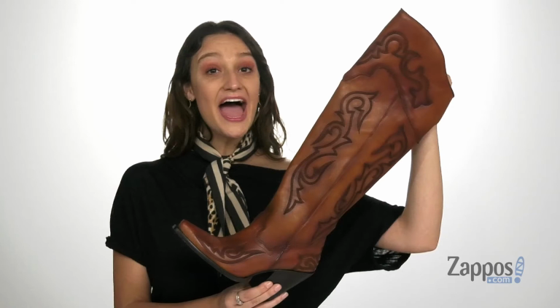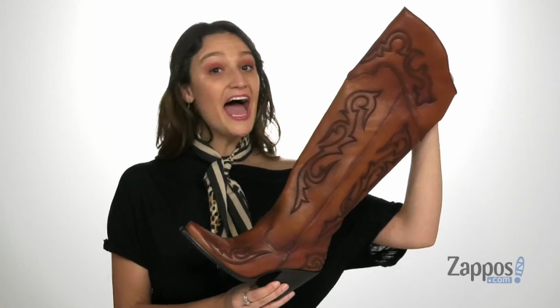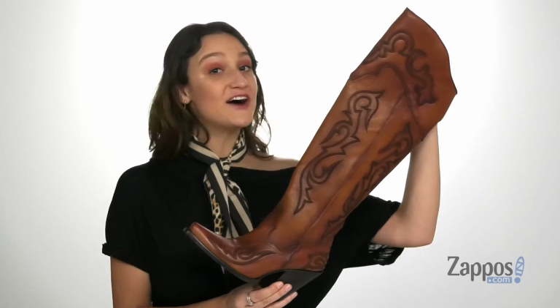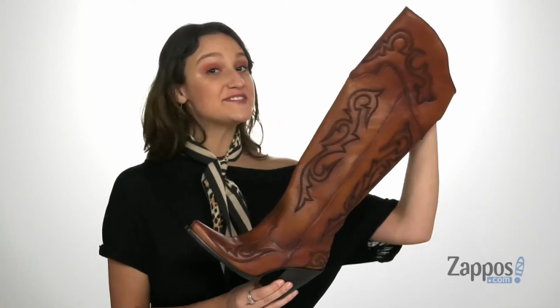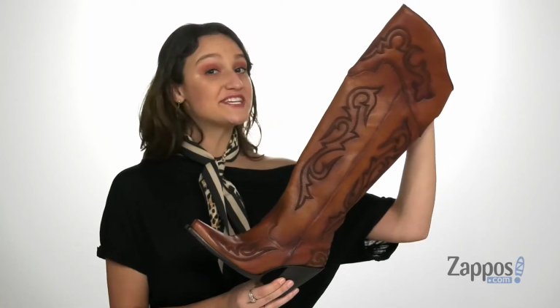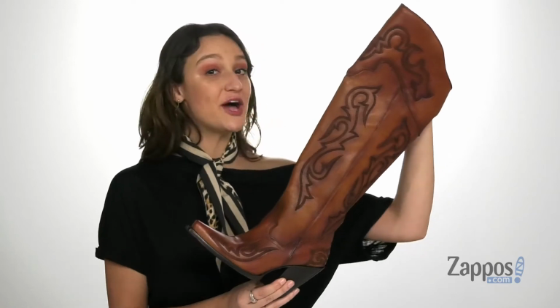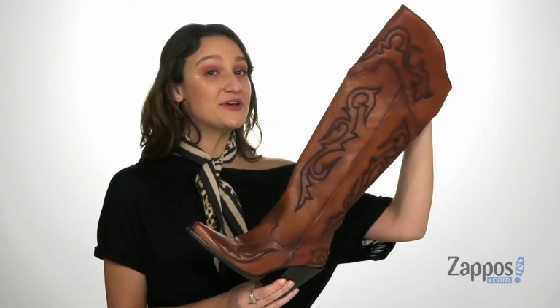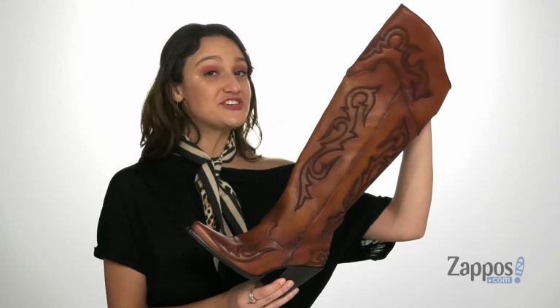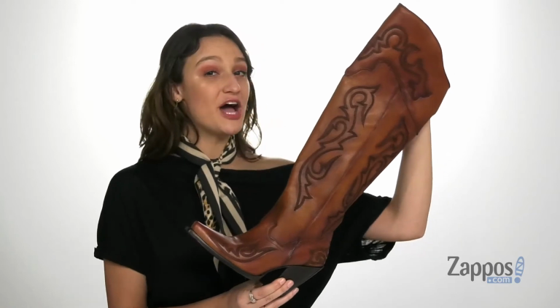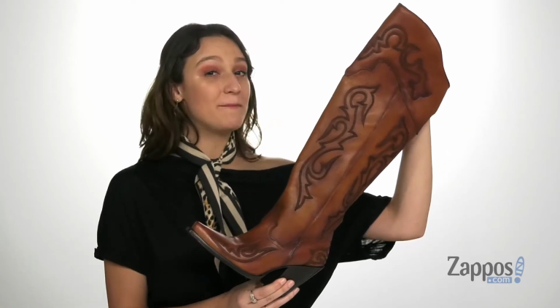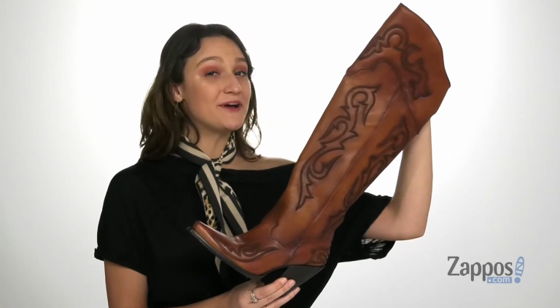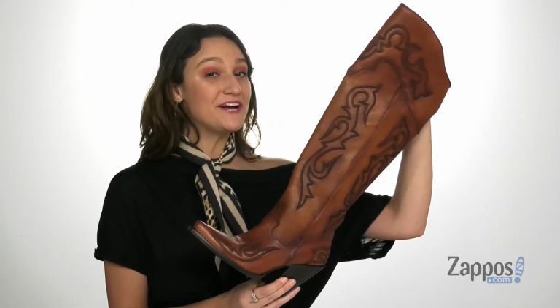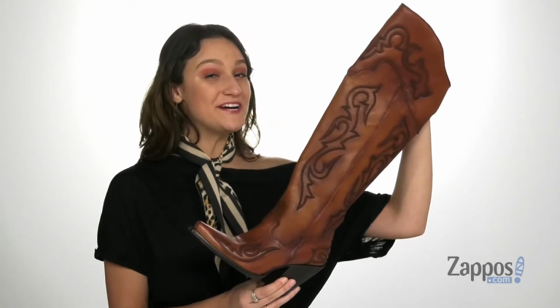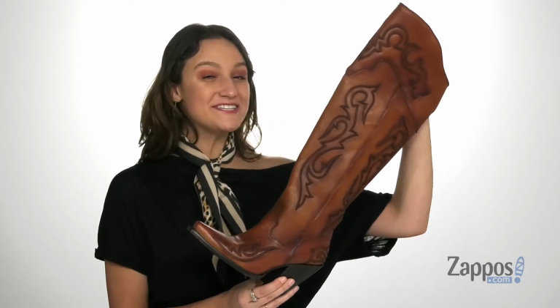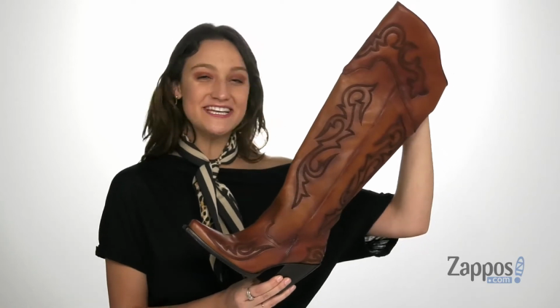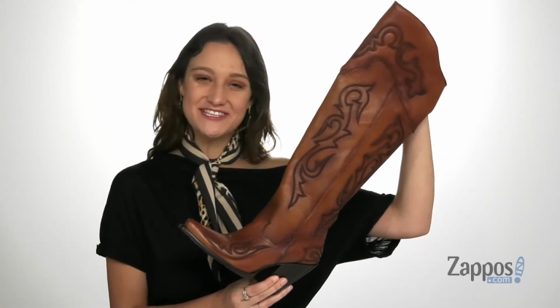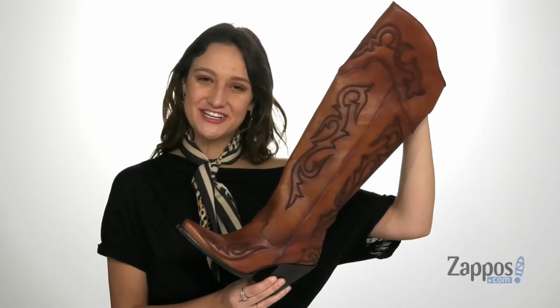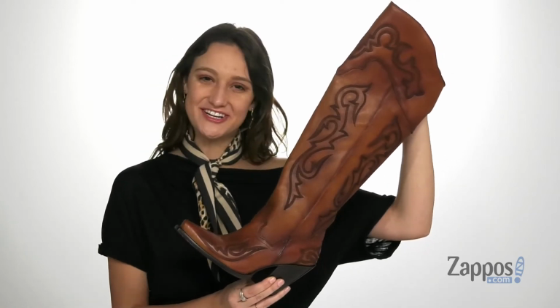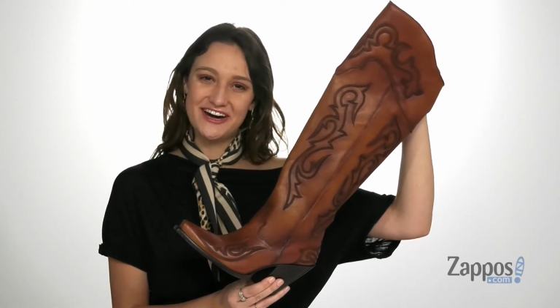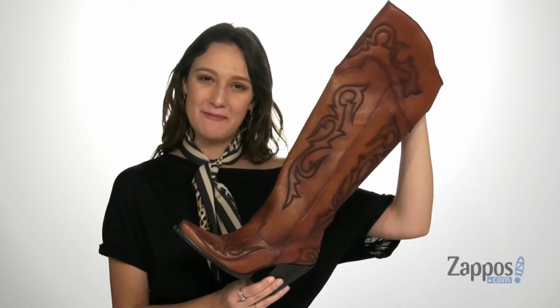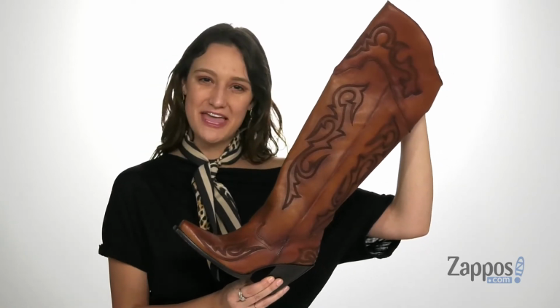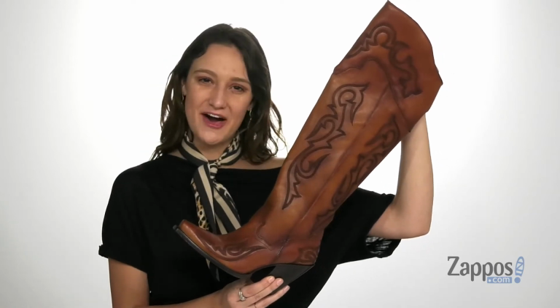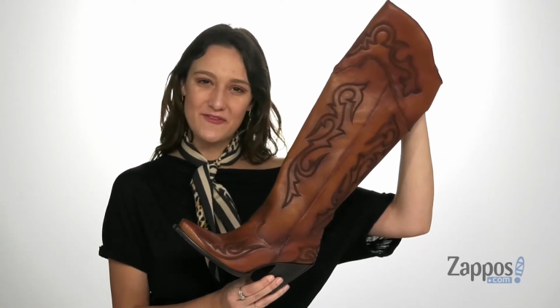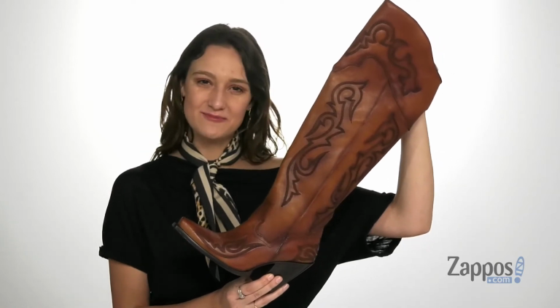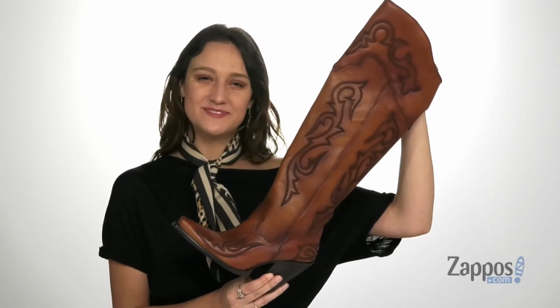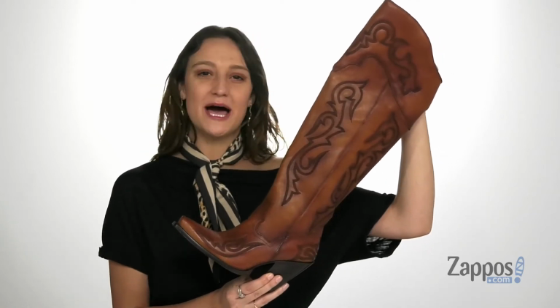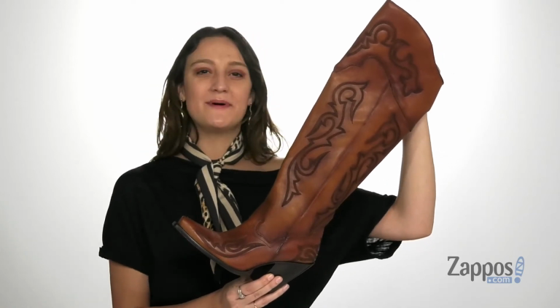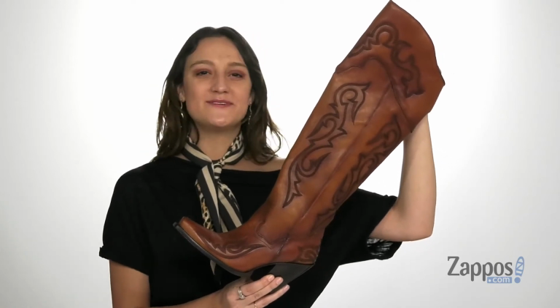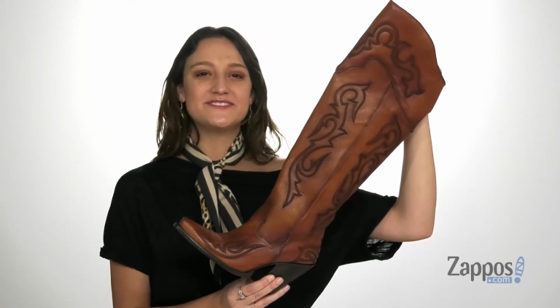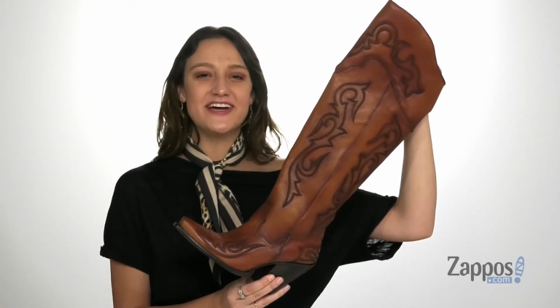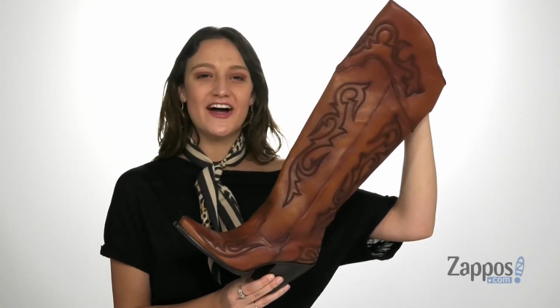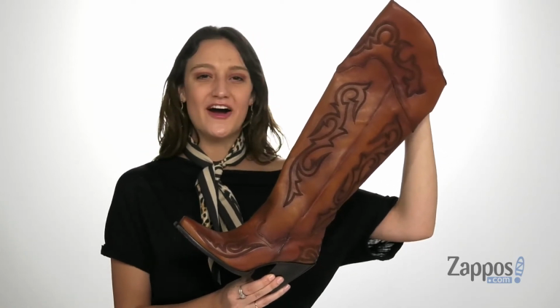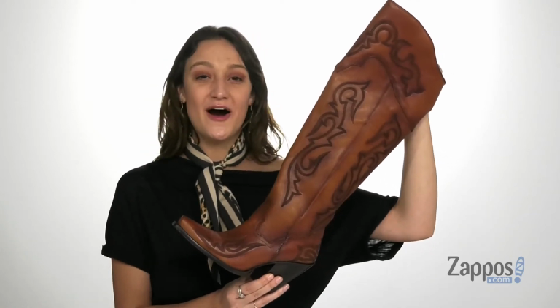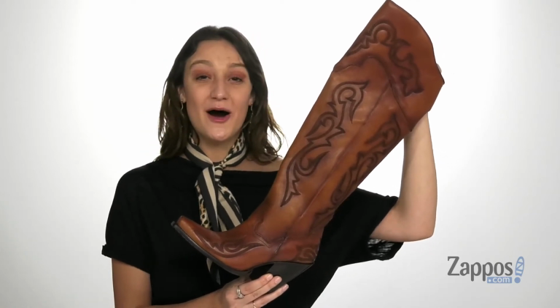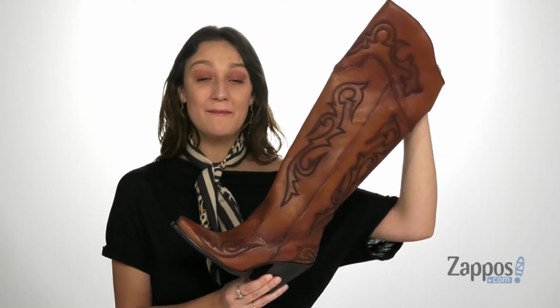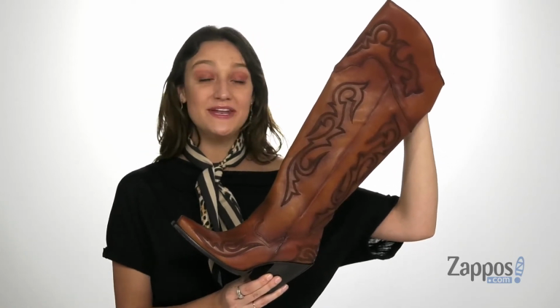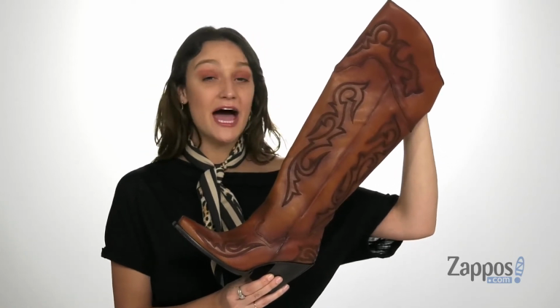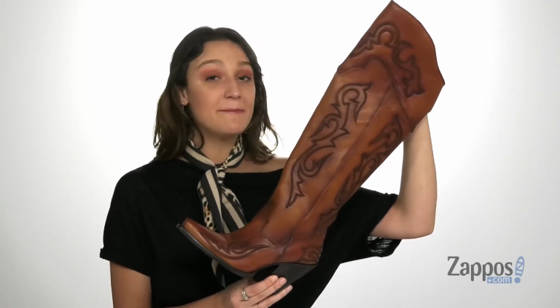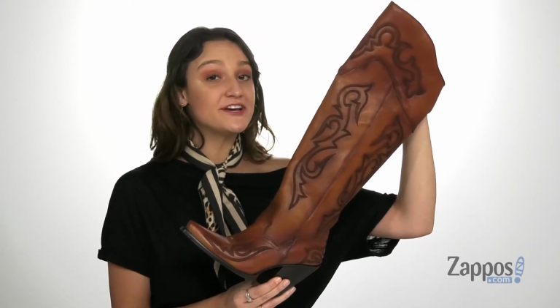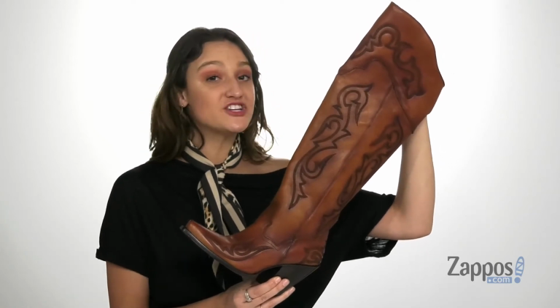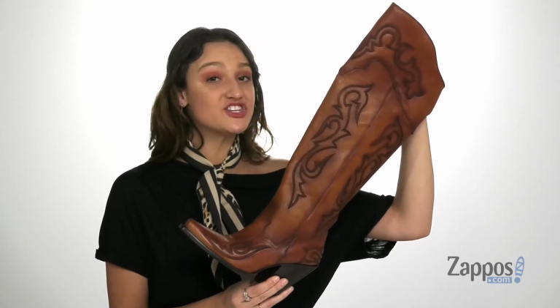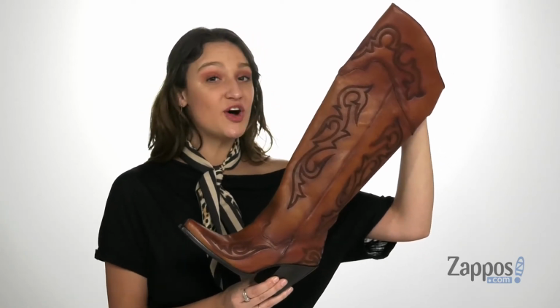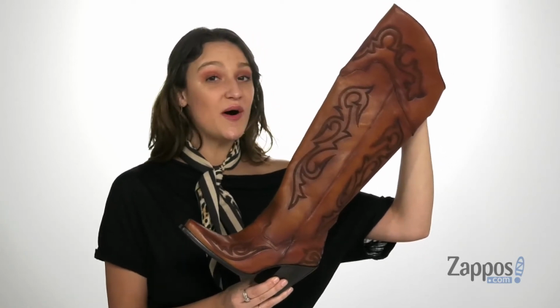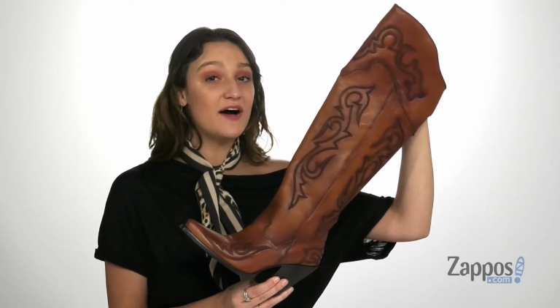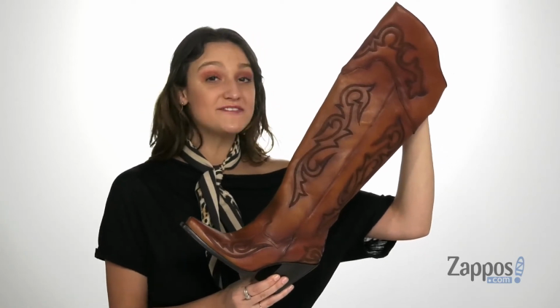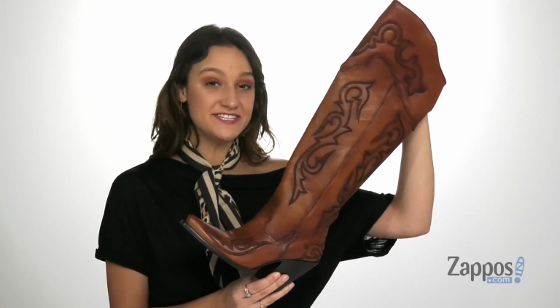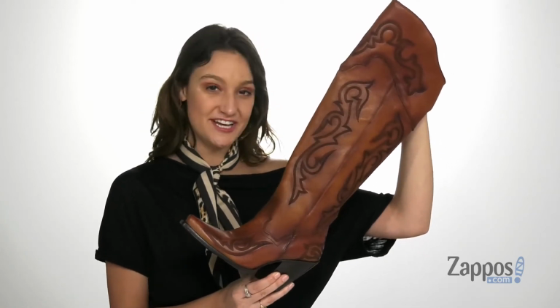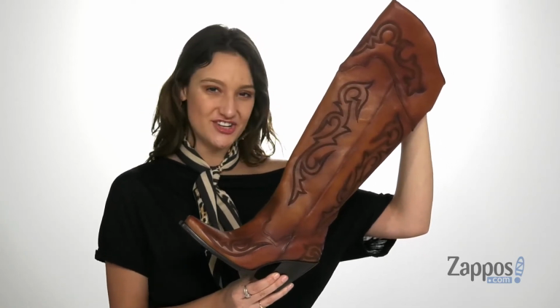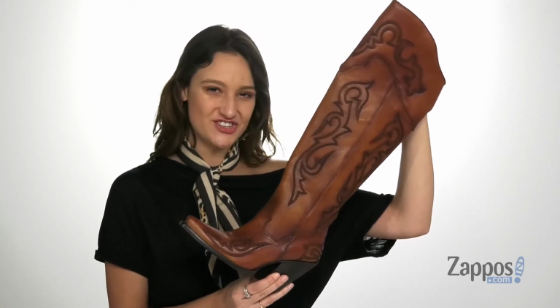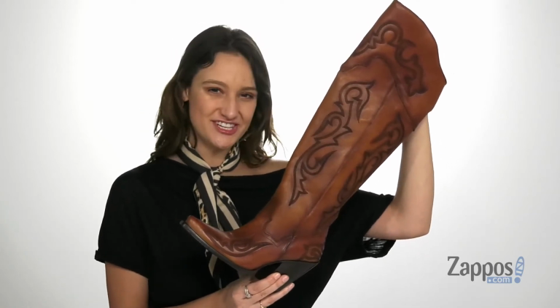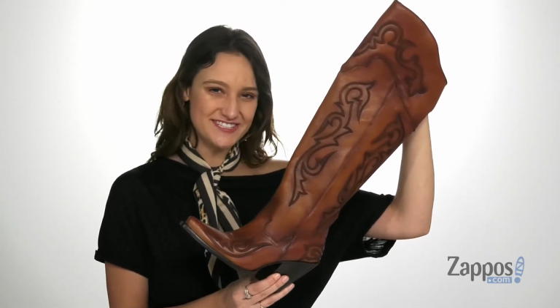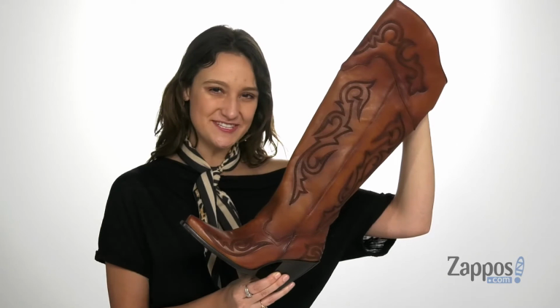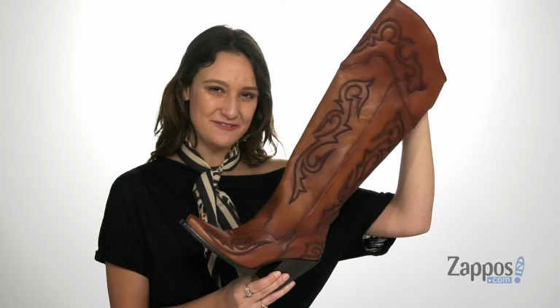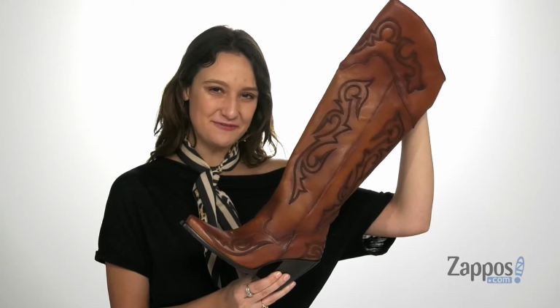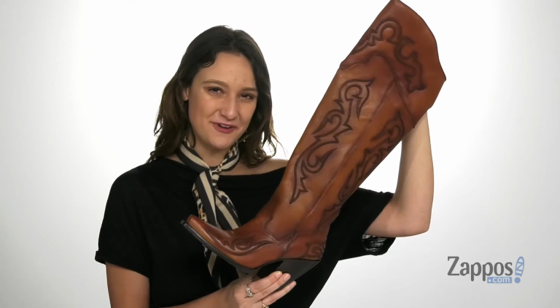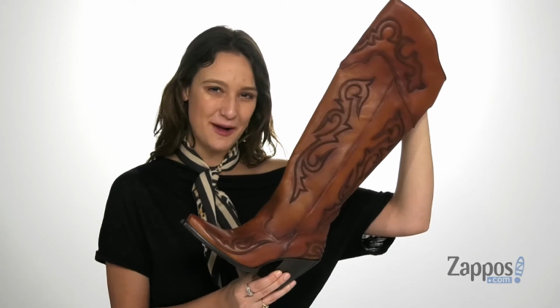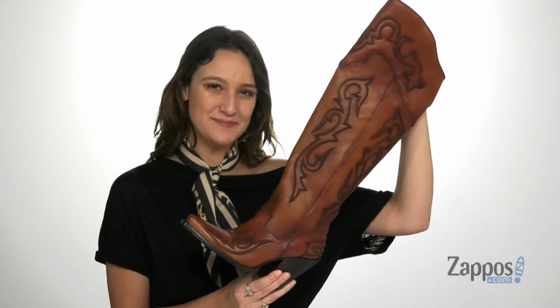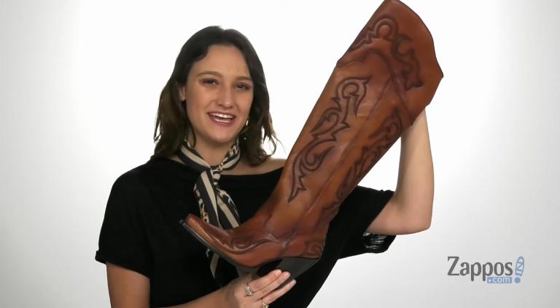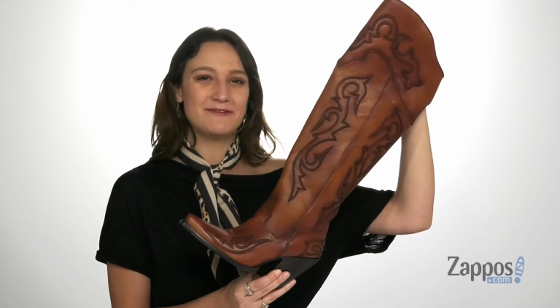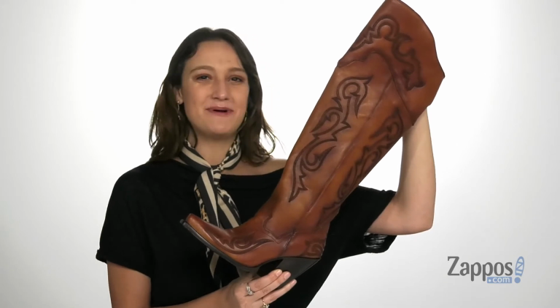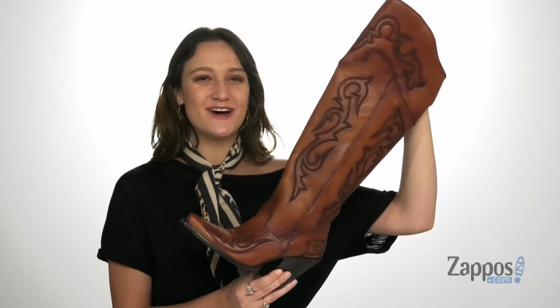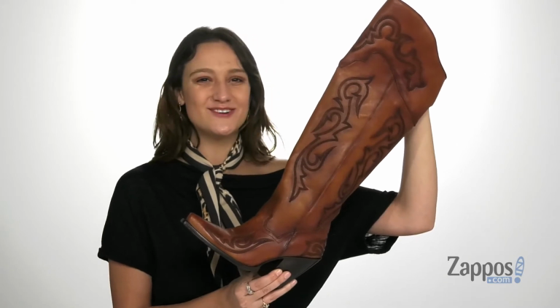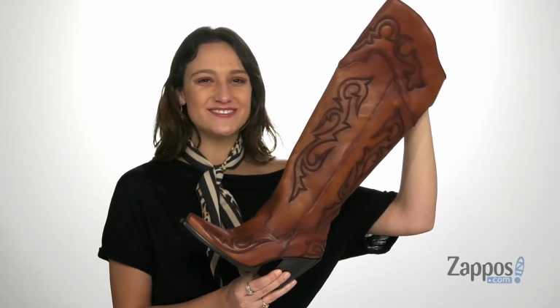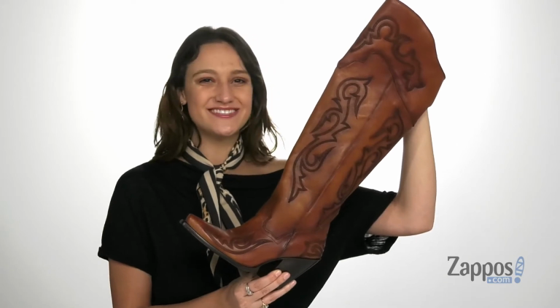How's it going shoppers? It's your girl Abigail from Zappos.com, and I'm here to show off the Seductress from Dan Post.